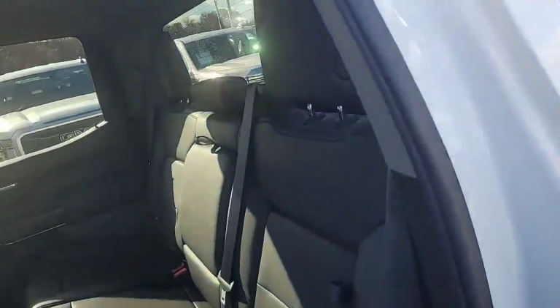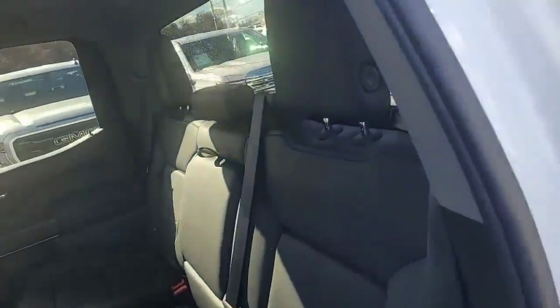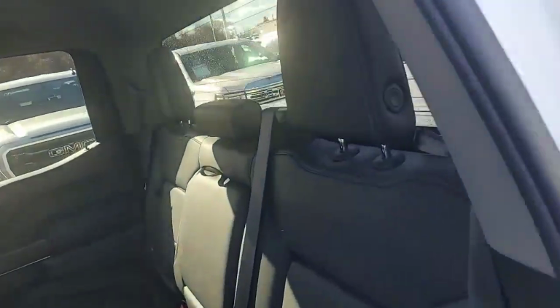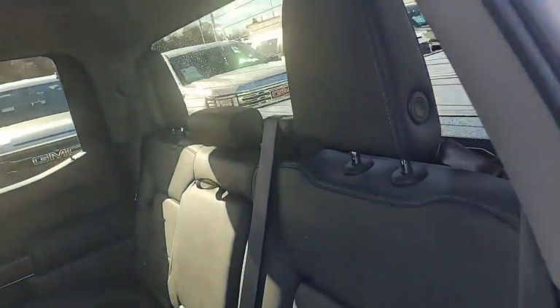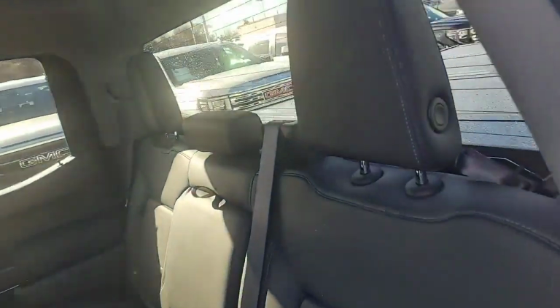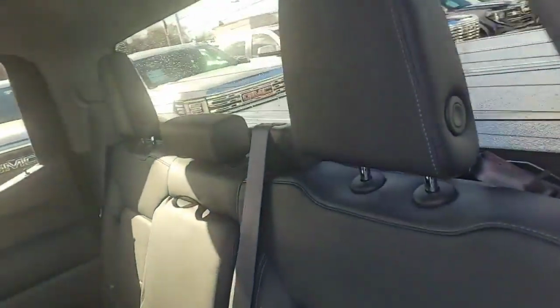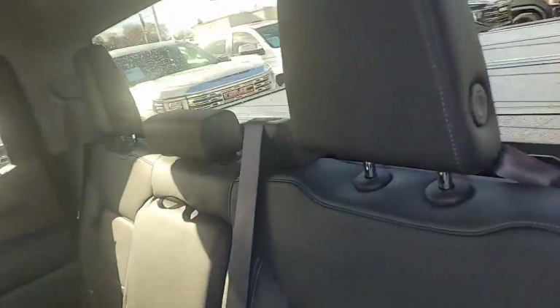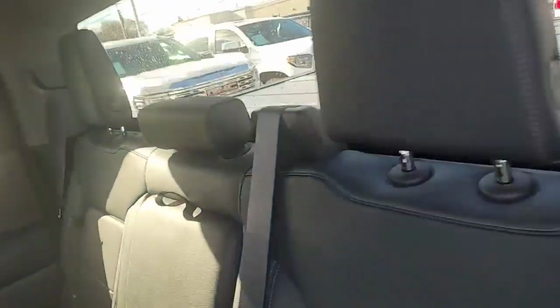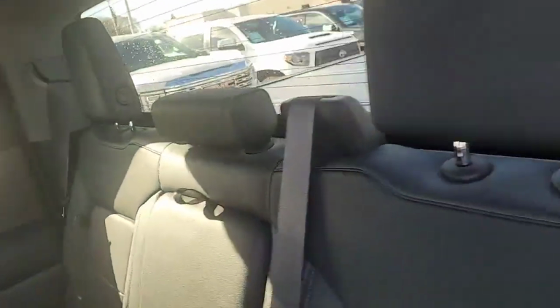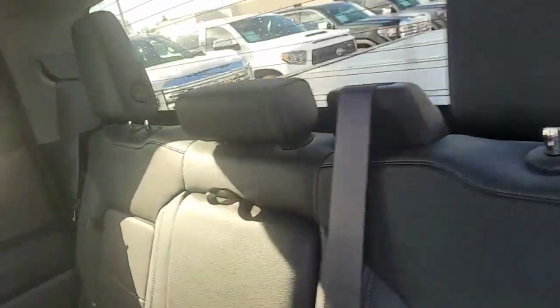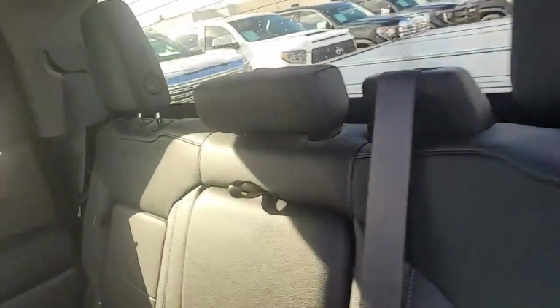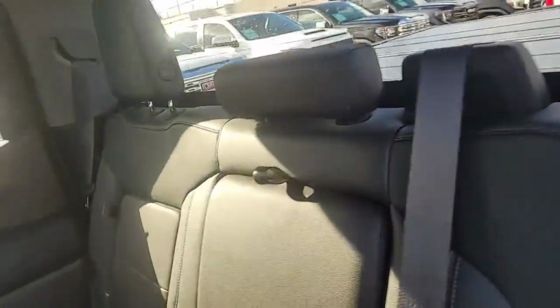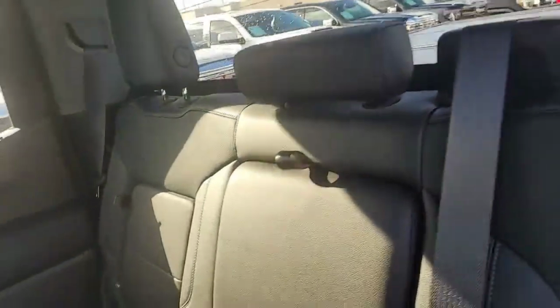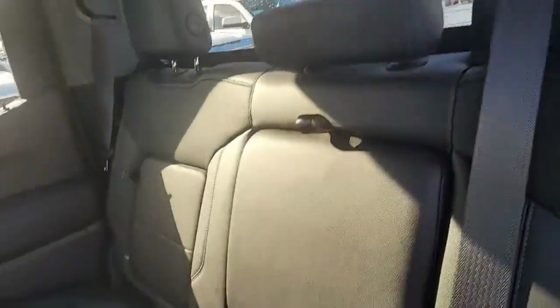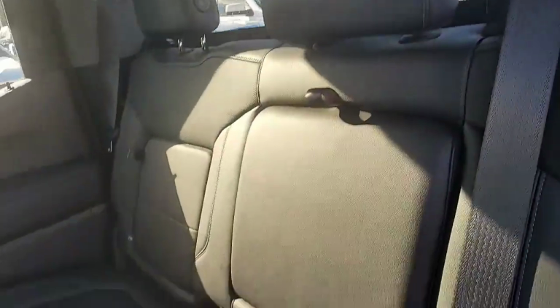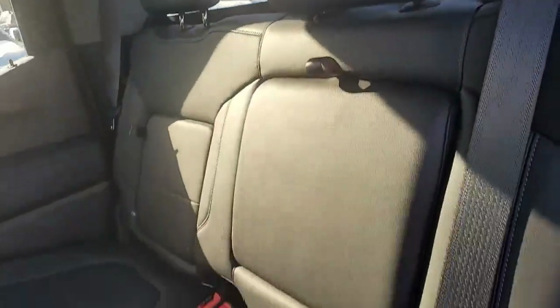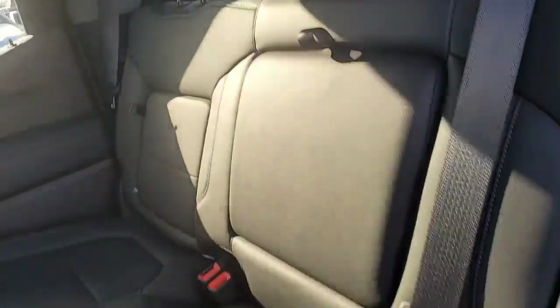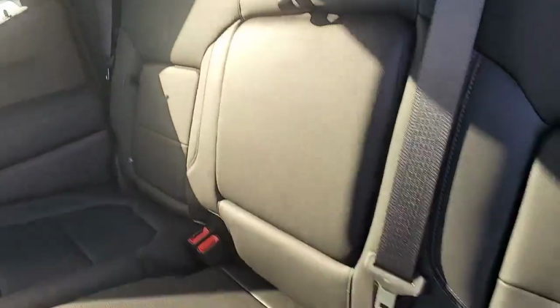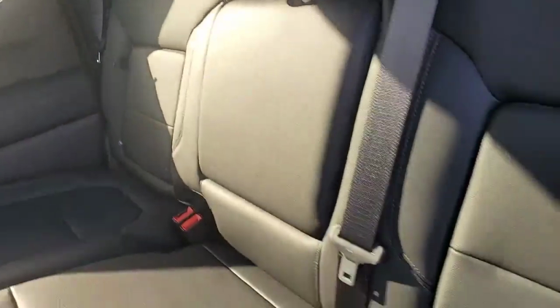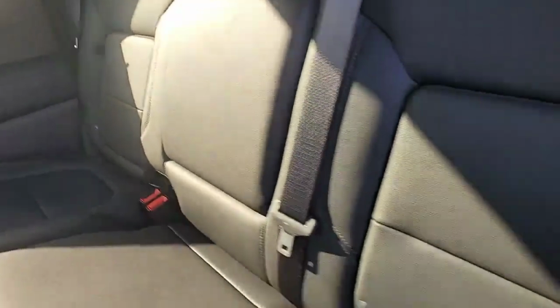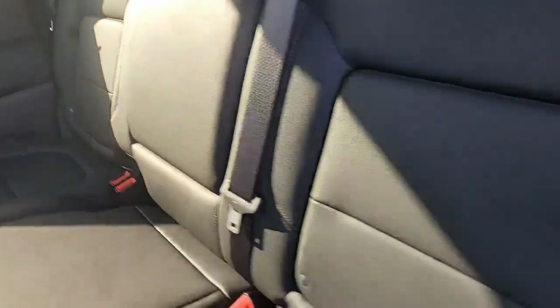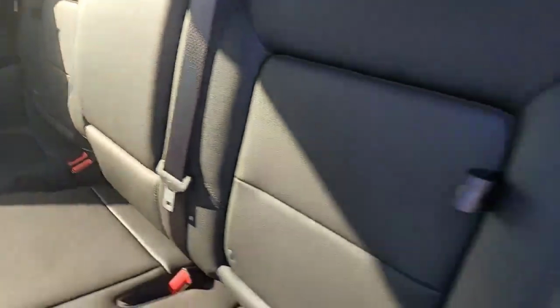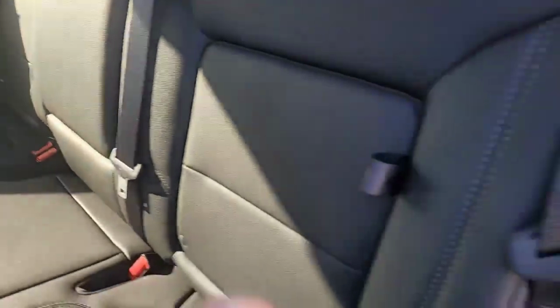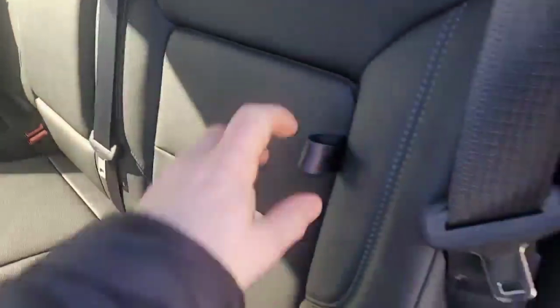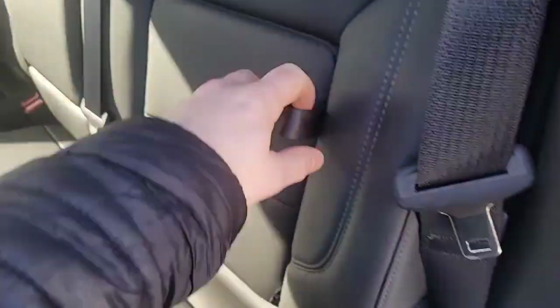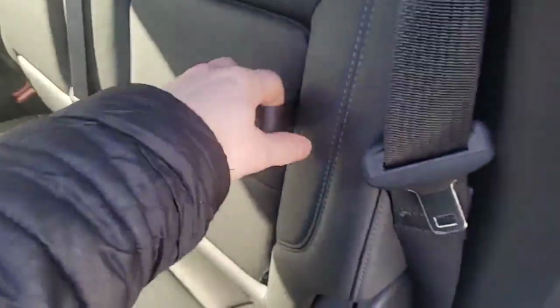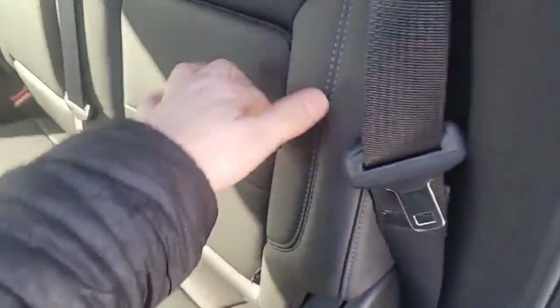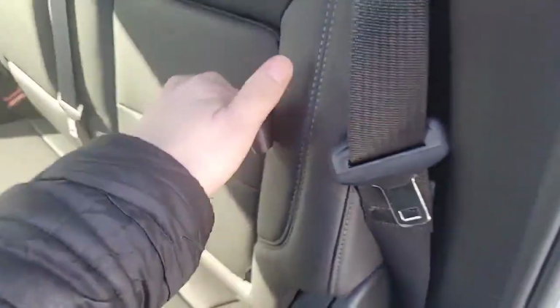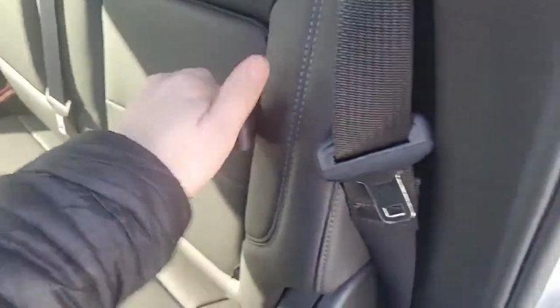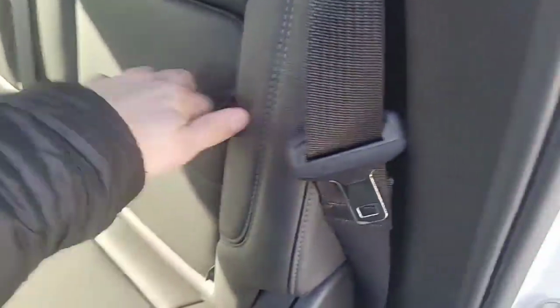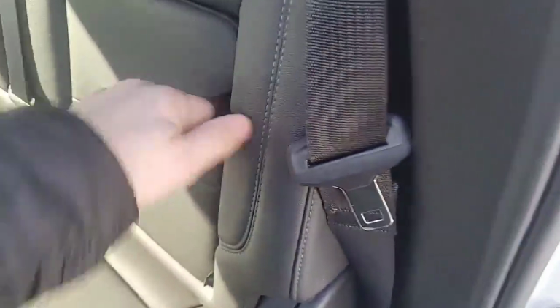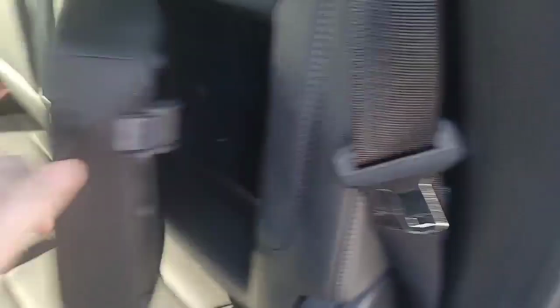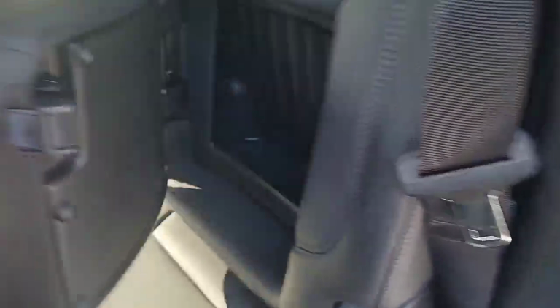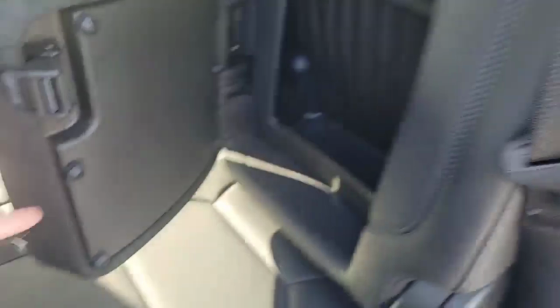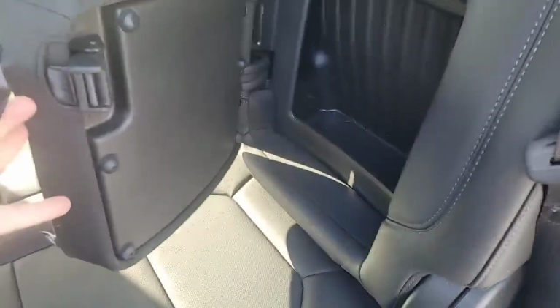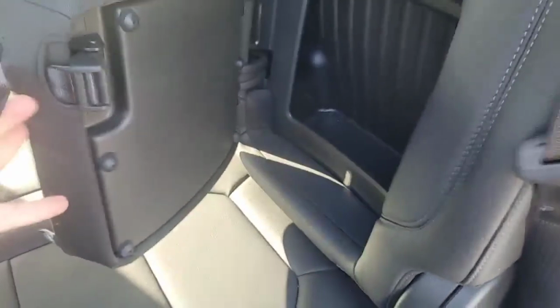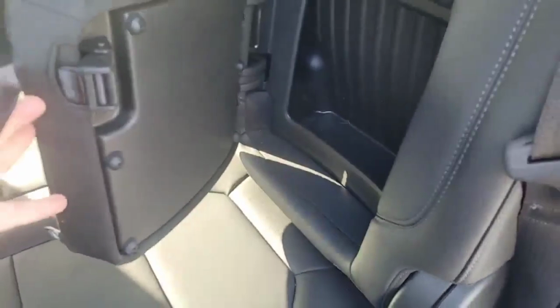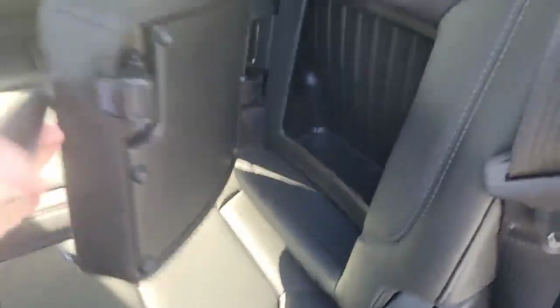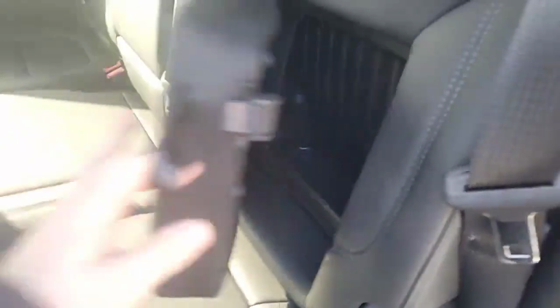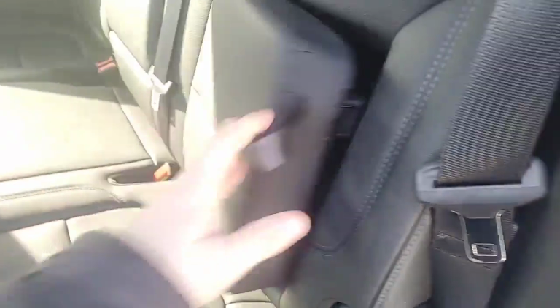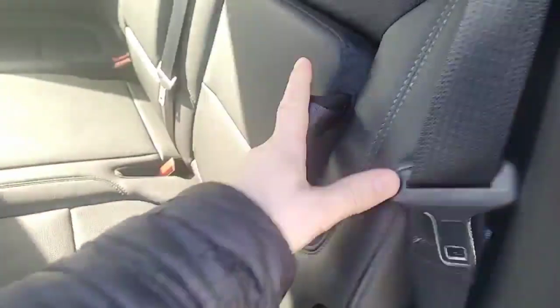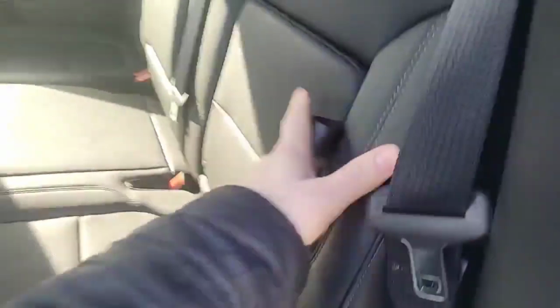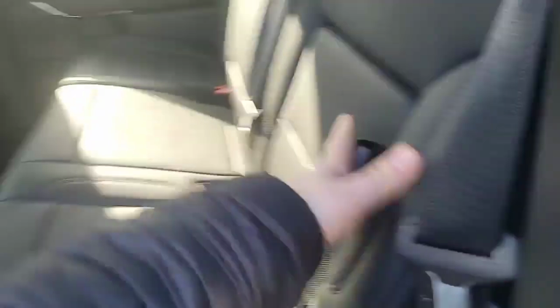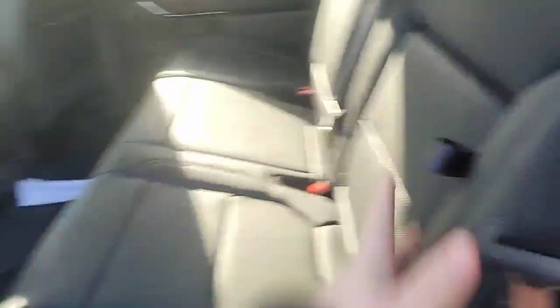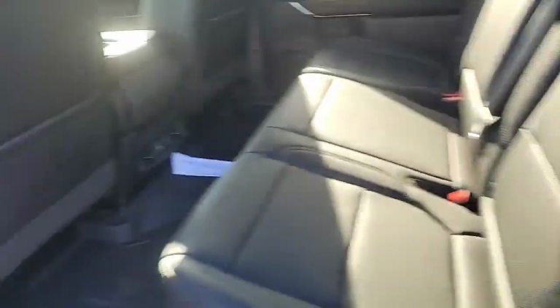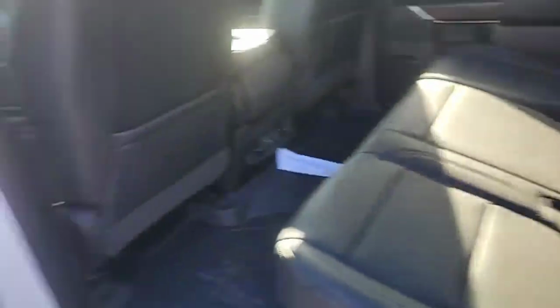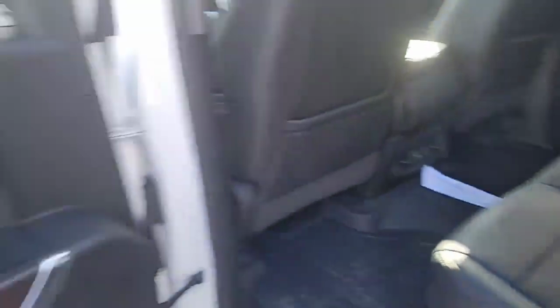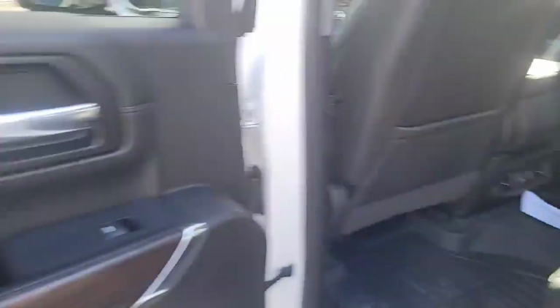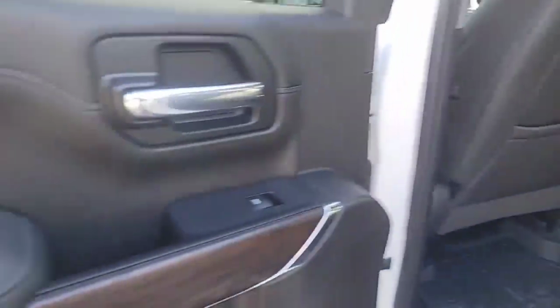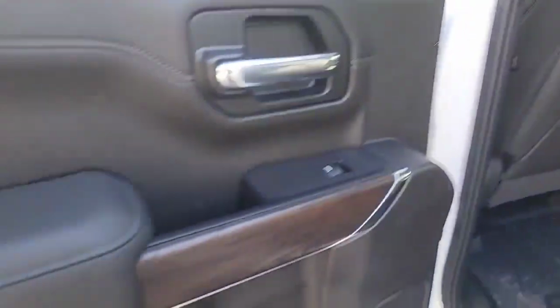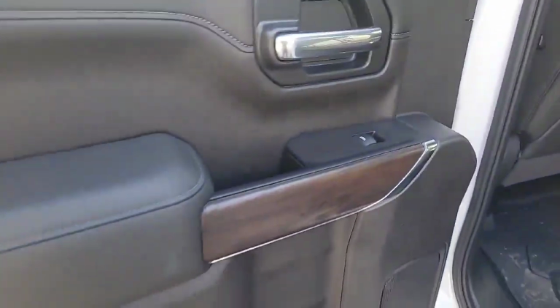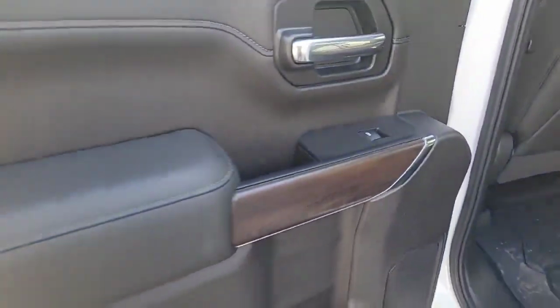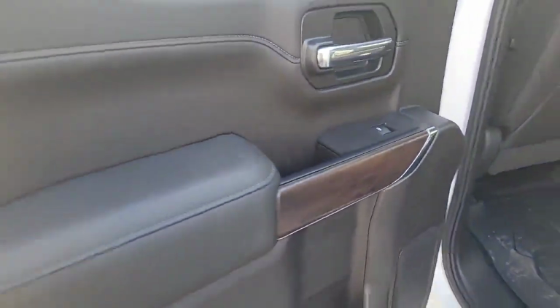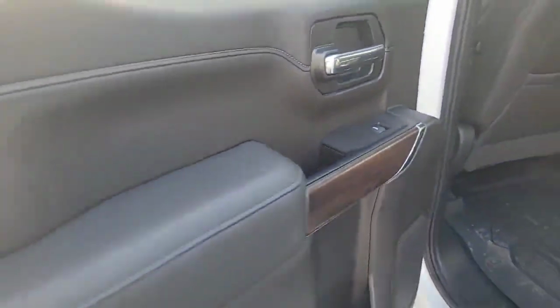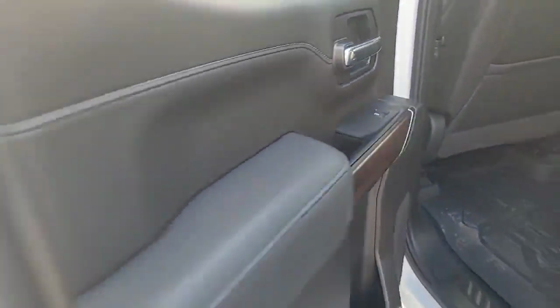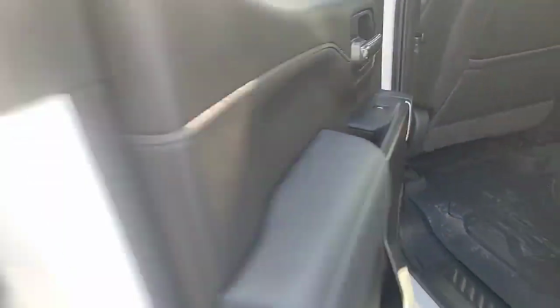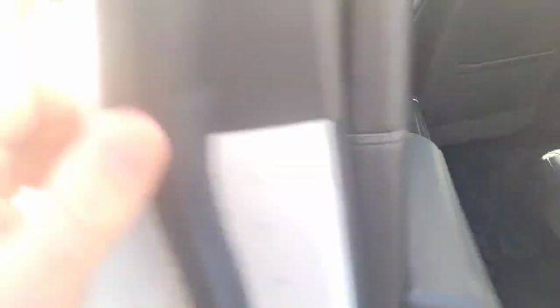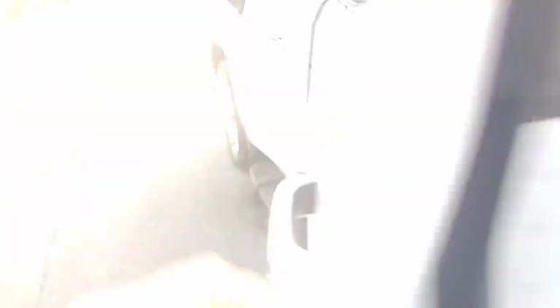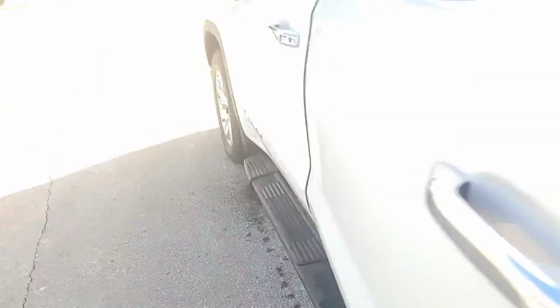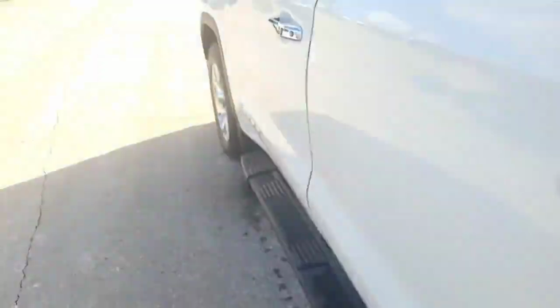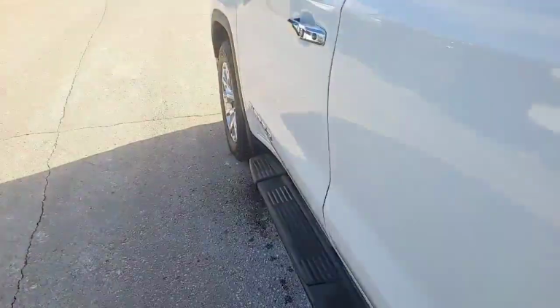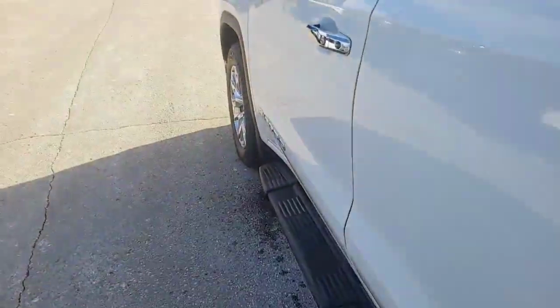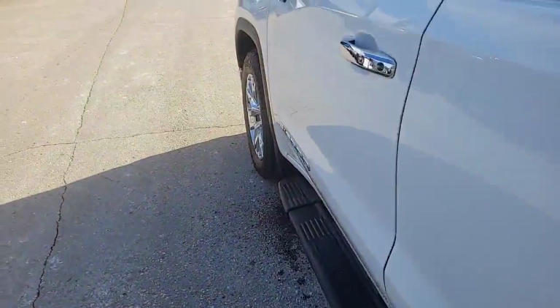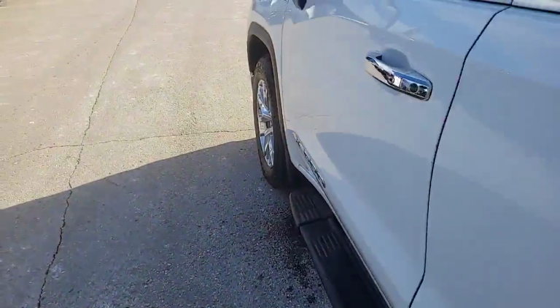Leather interior because we are in an SLT. Even got these little storage pockets here. Let's take a look up front.